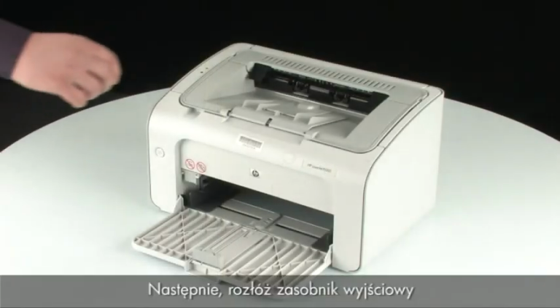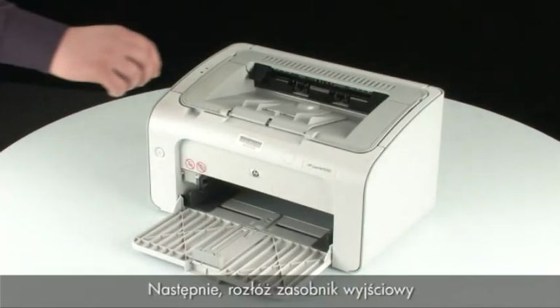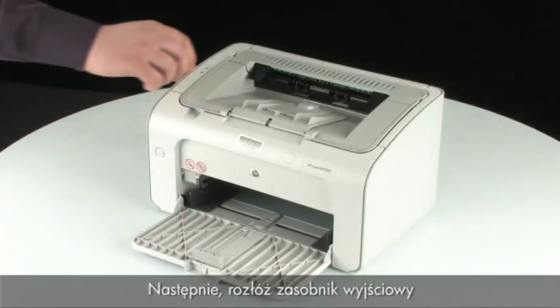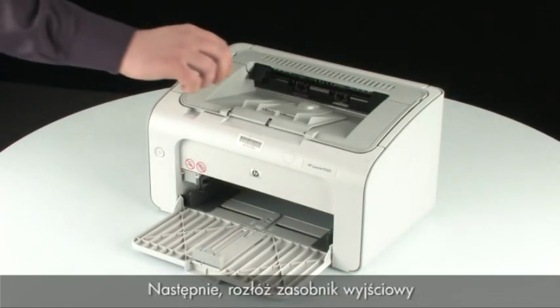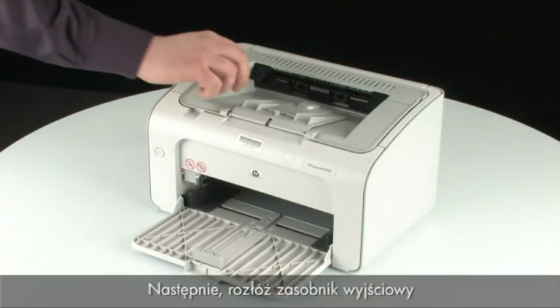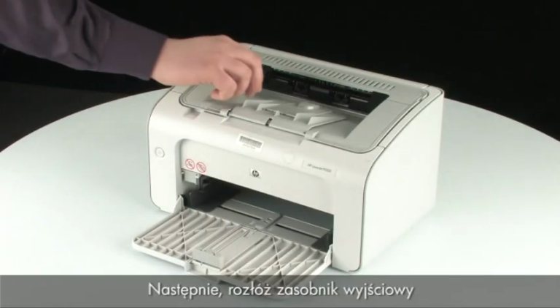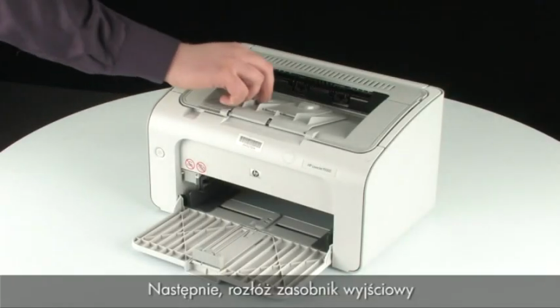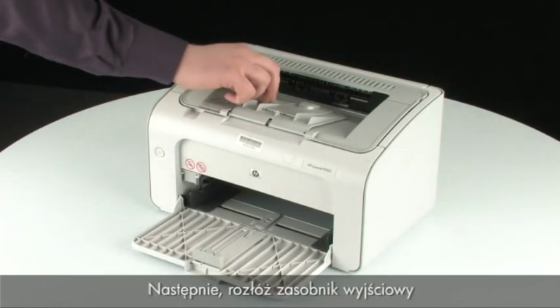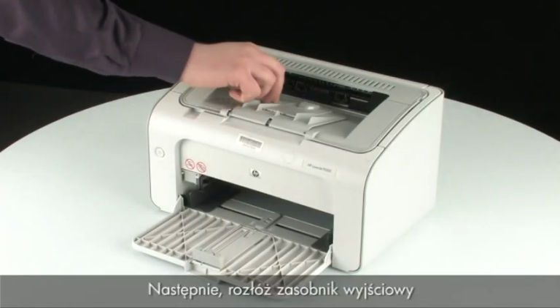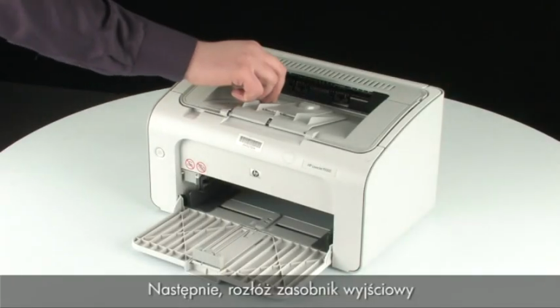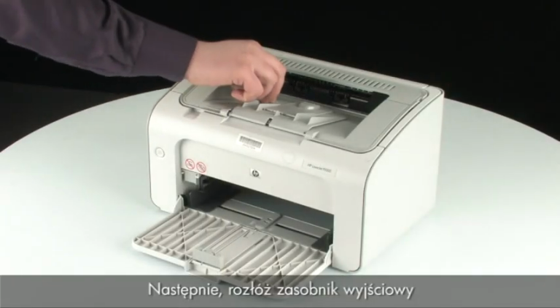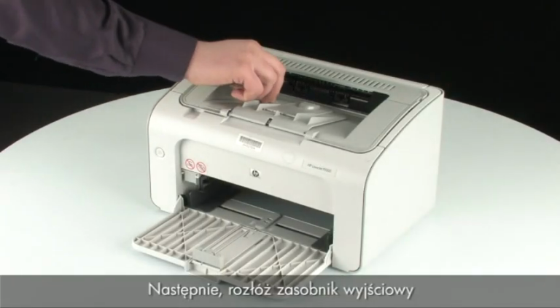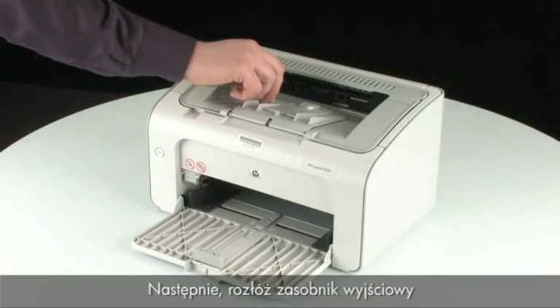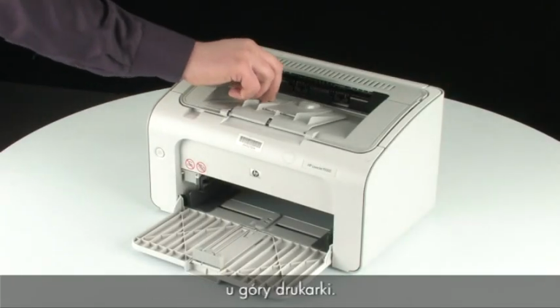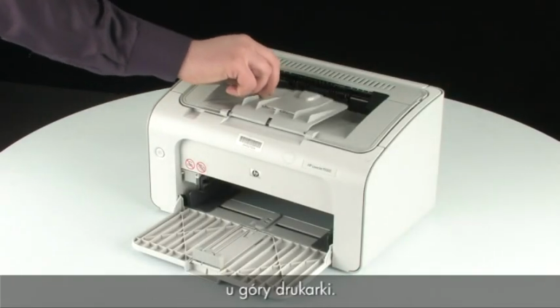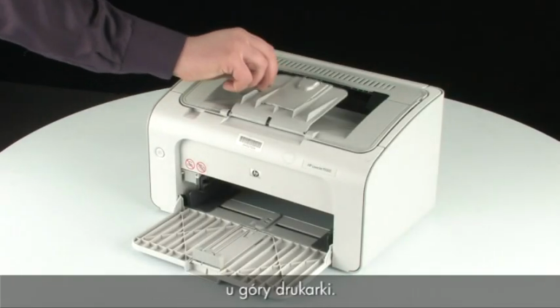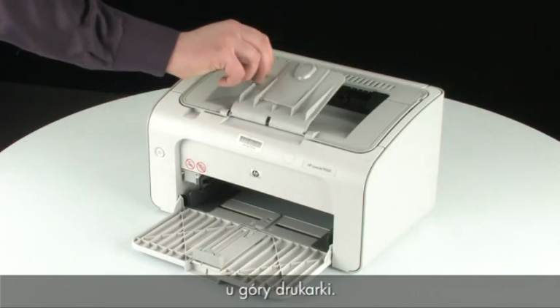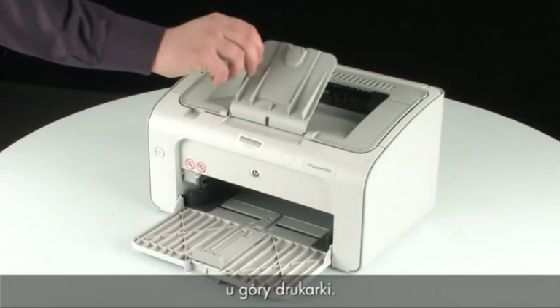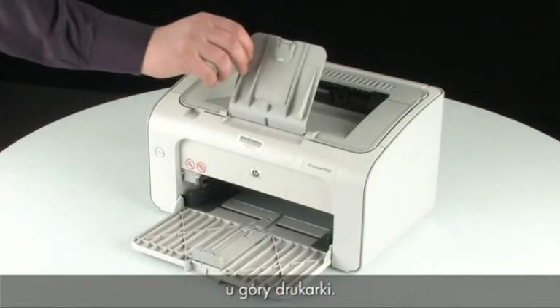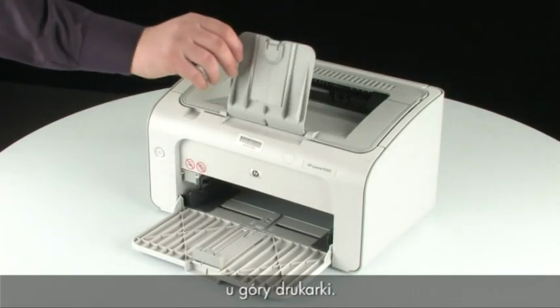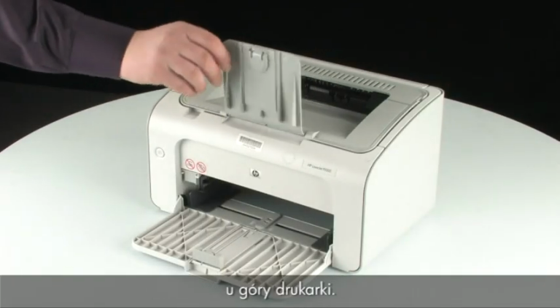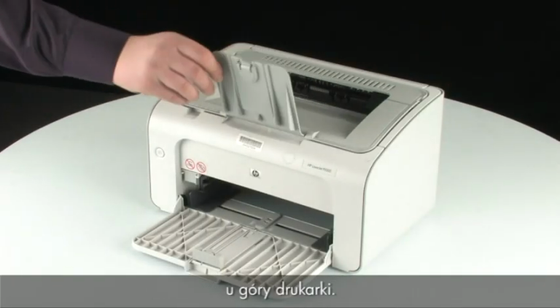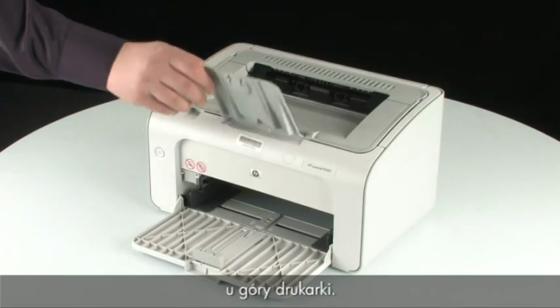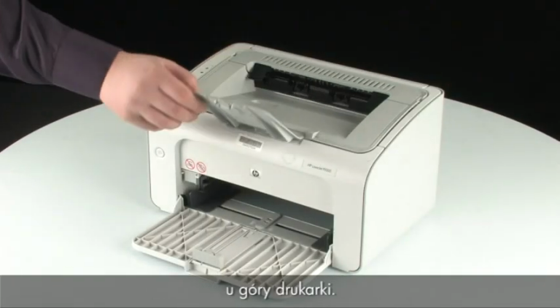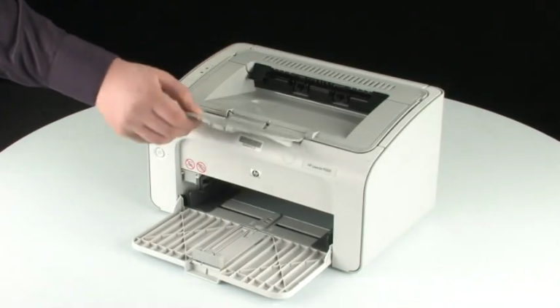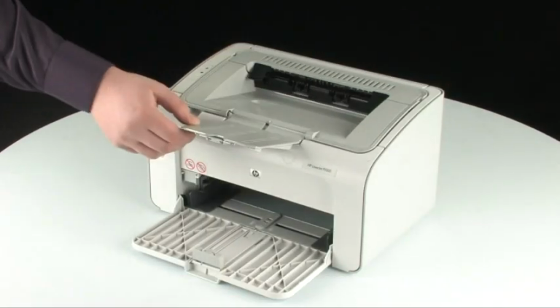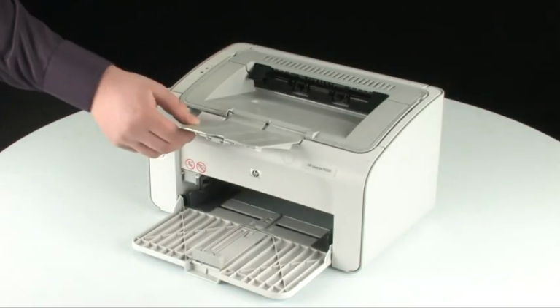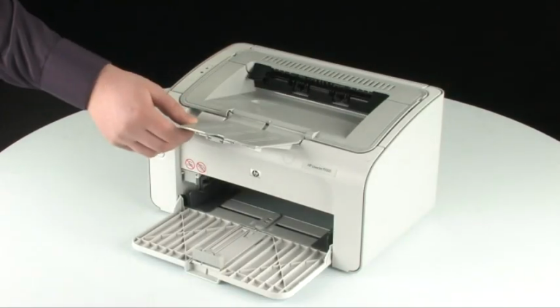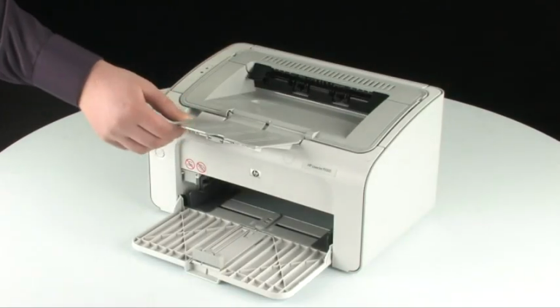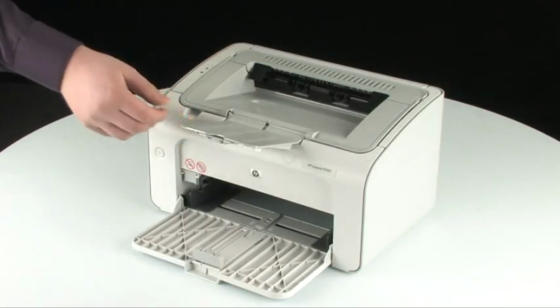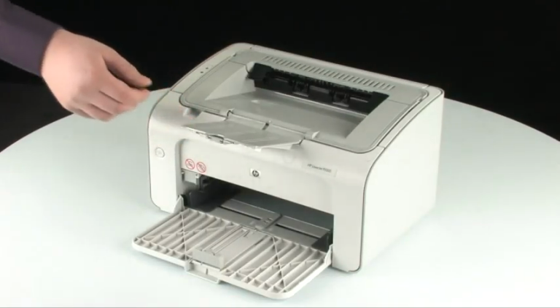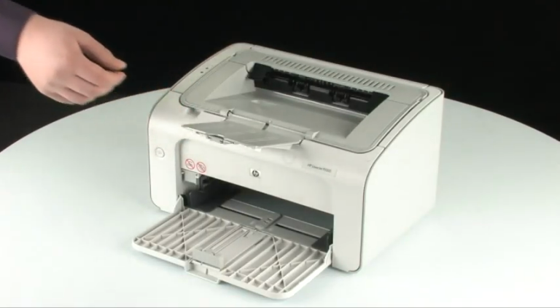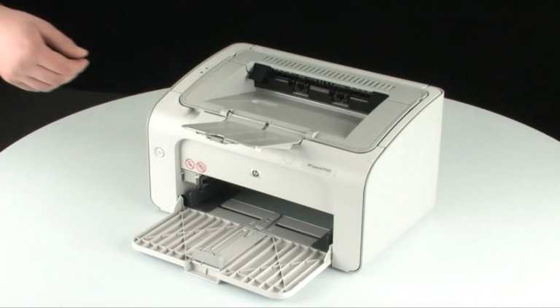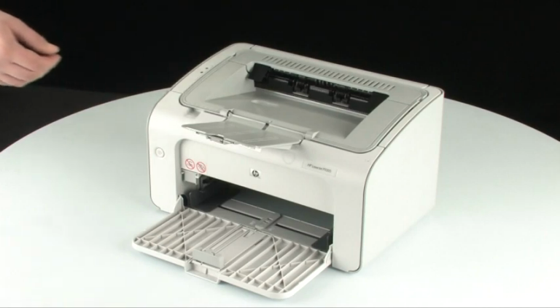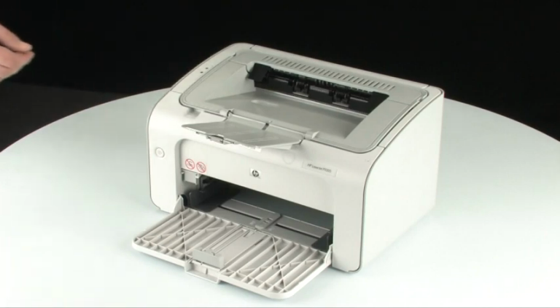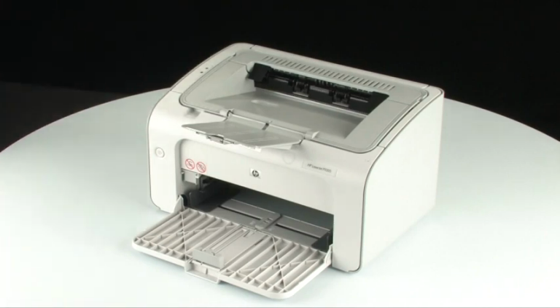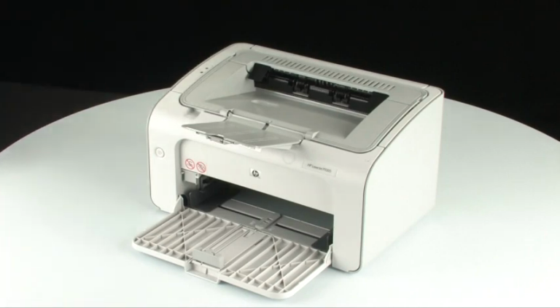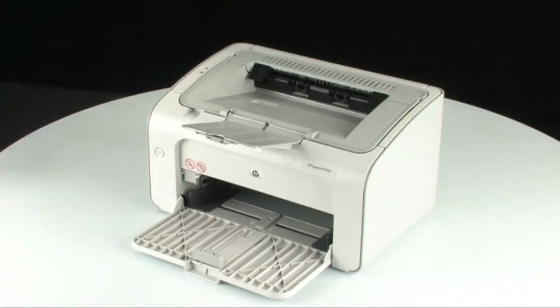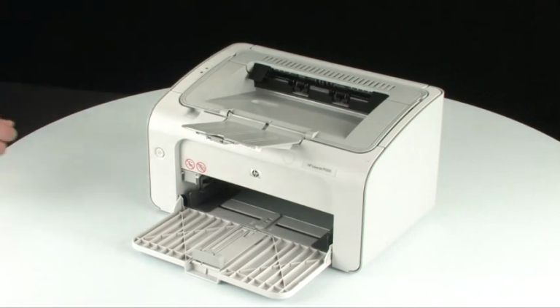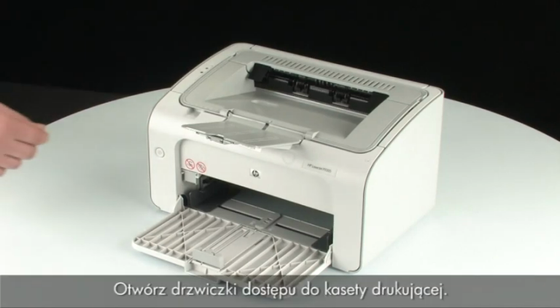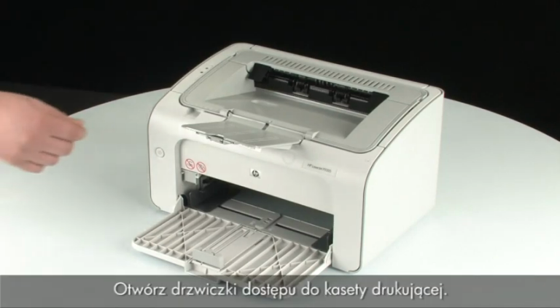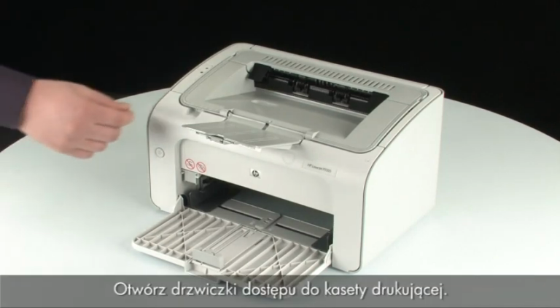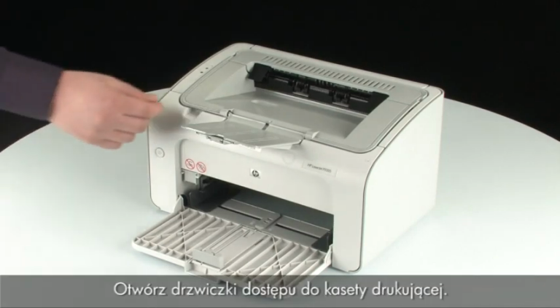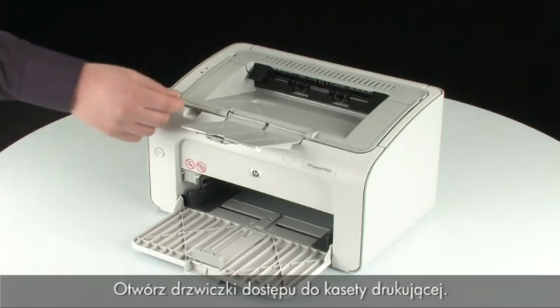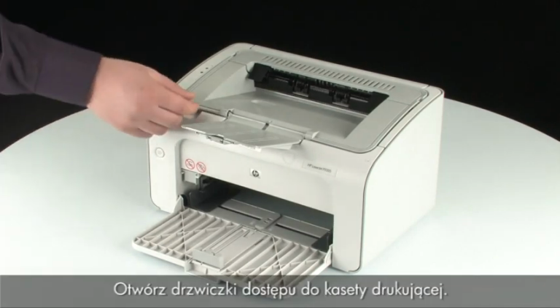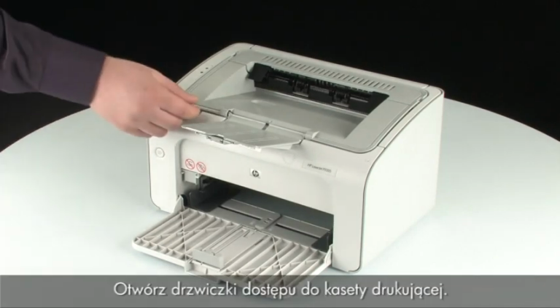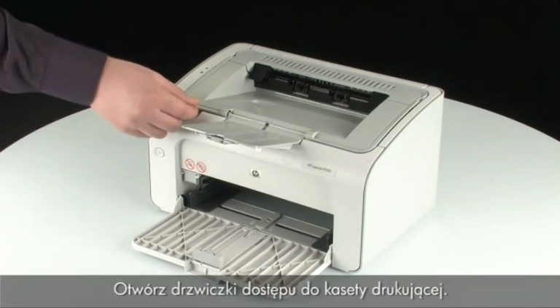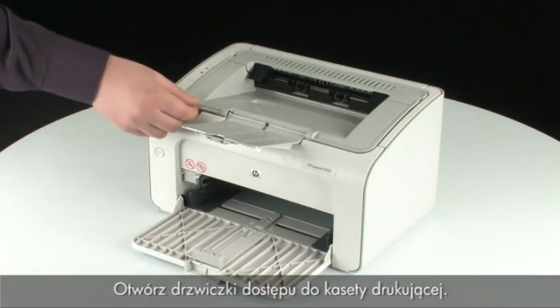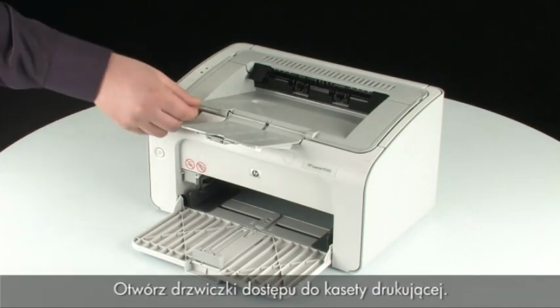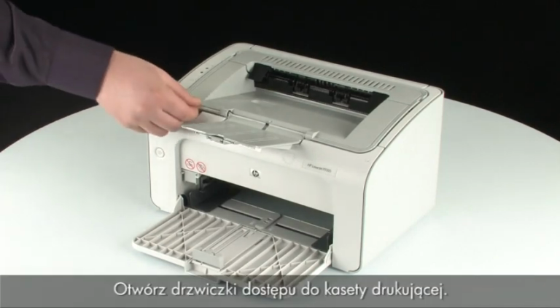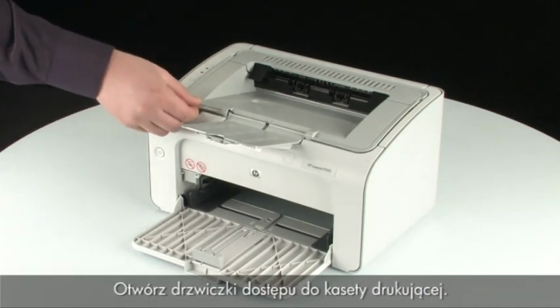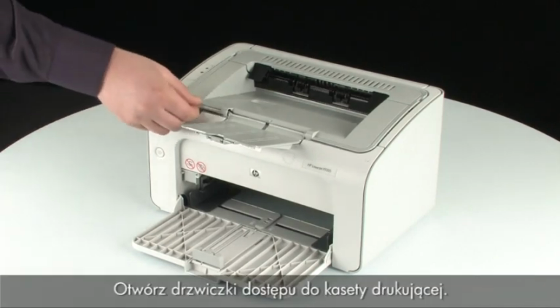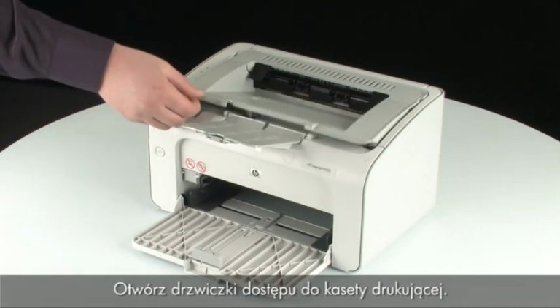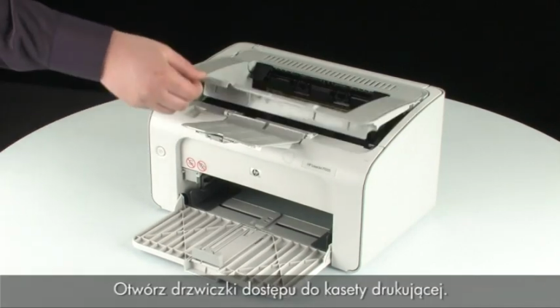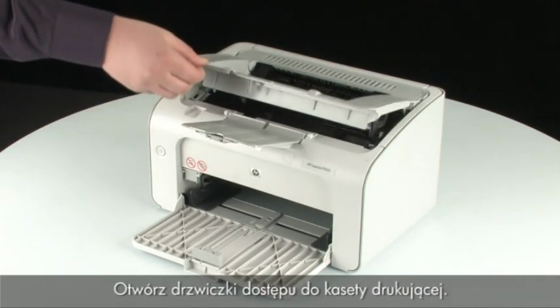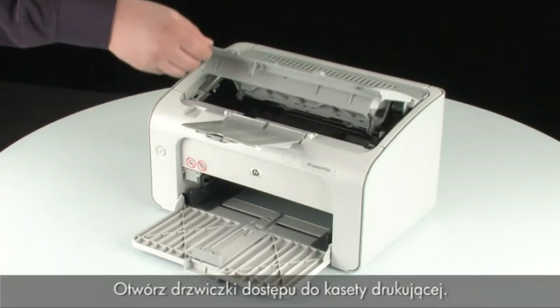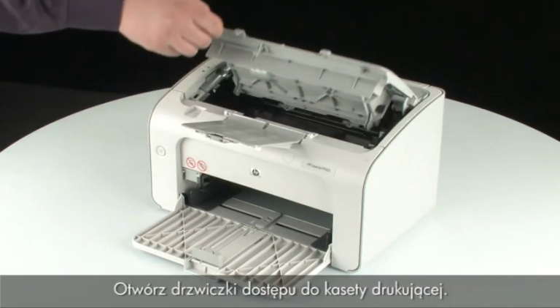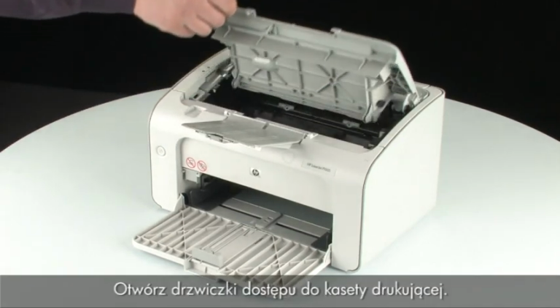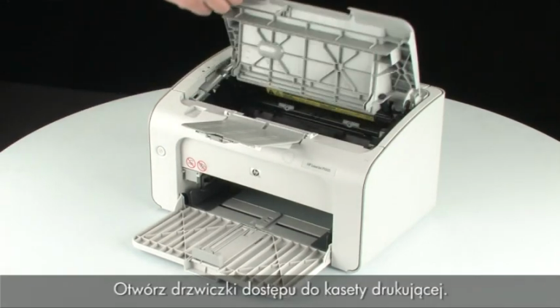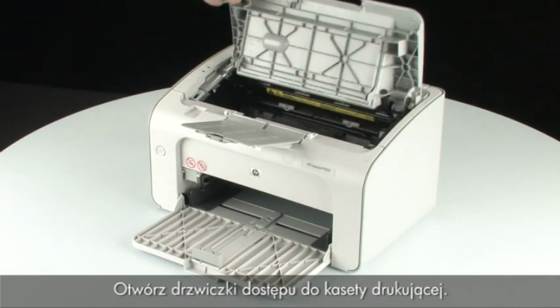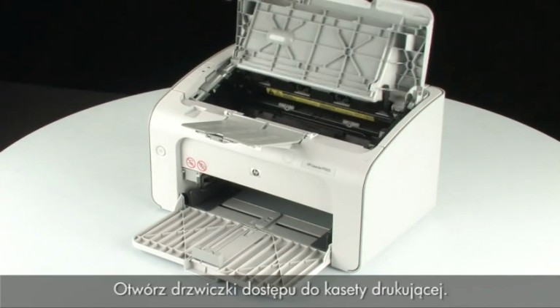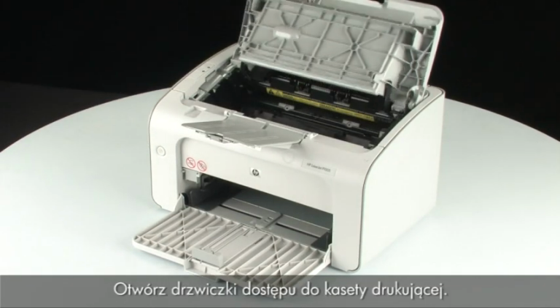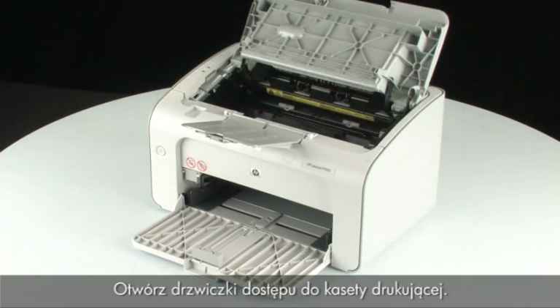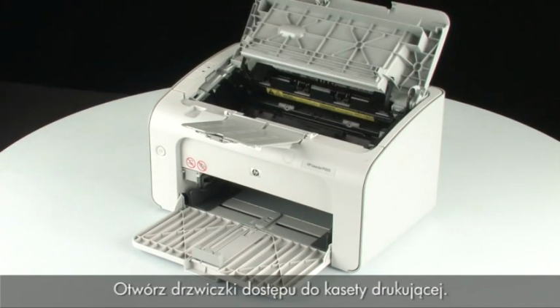Next, extend the output tray on the top of the printer. Open the print cartridge door to access the cartridge.